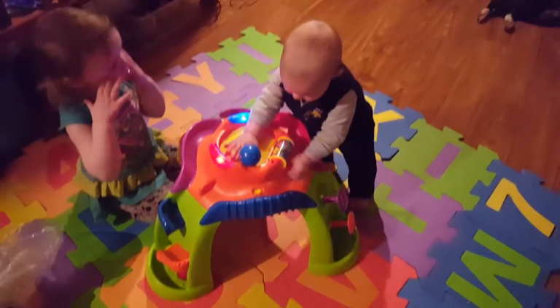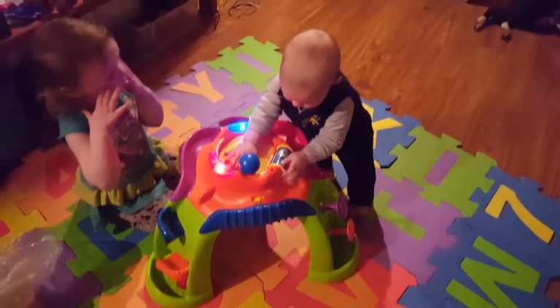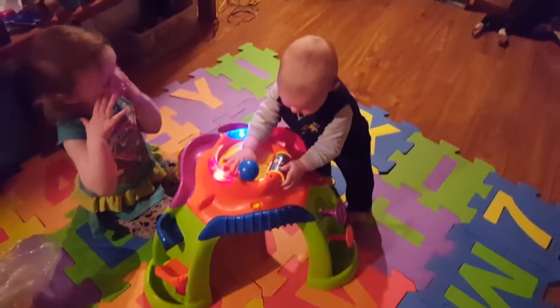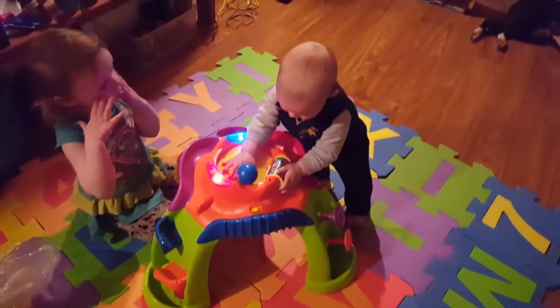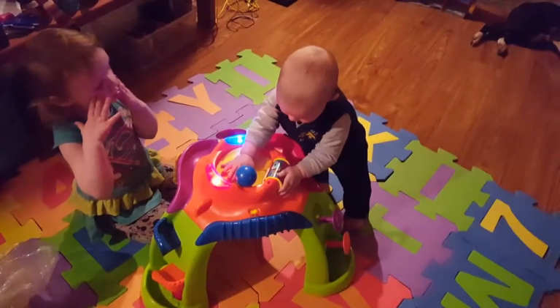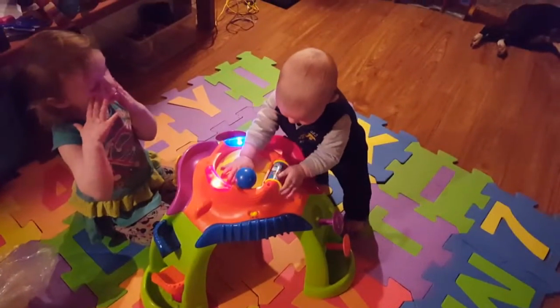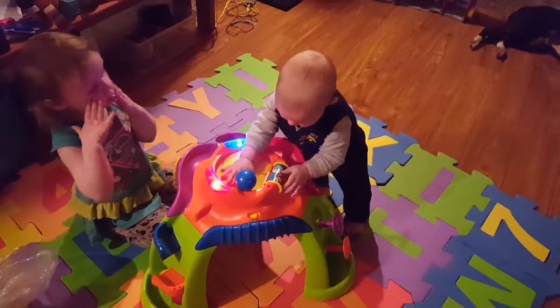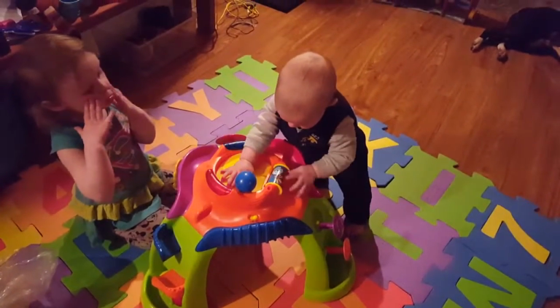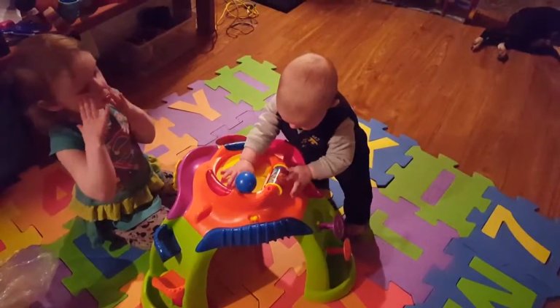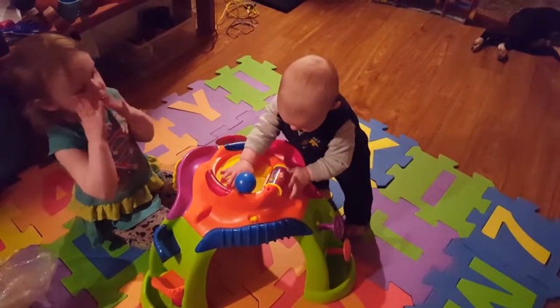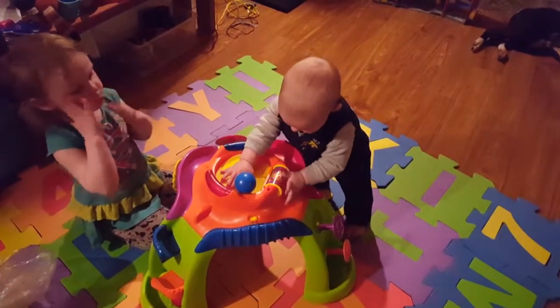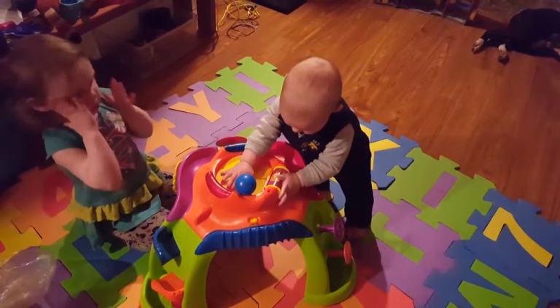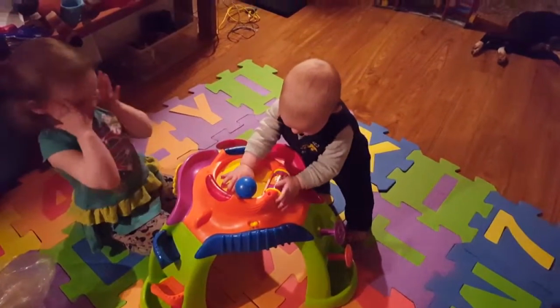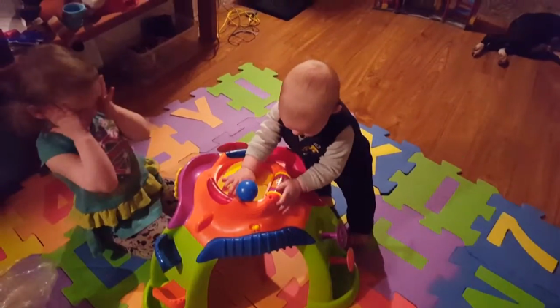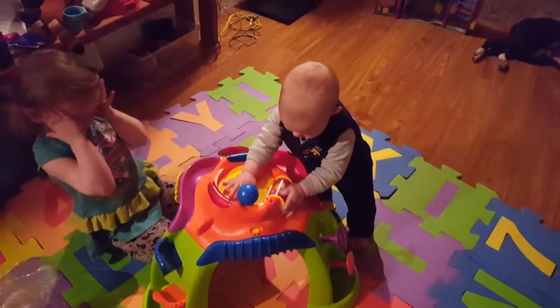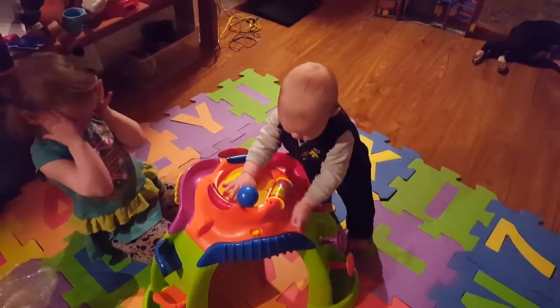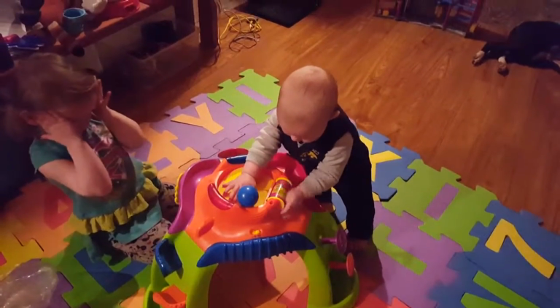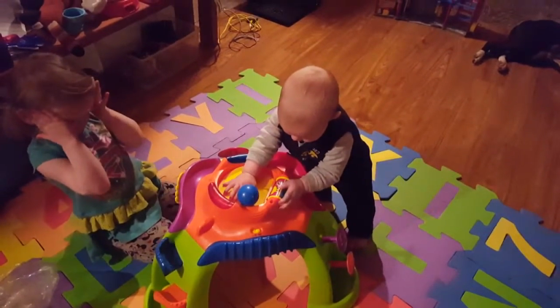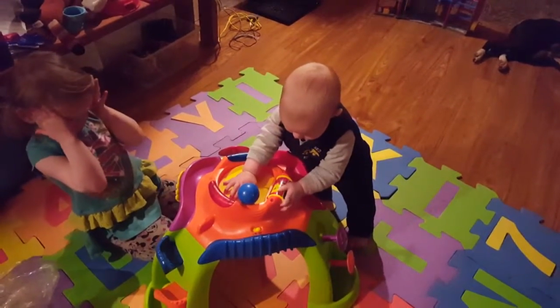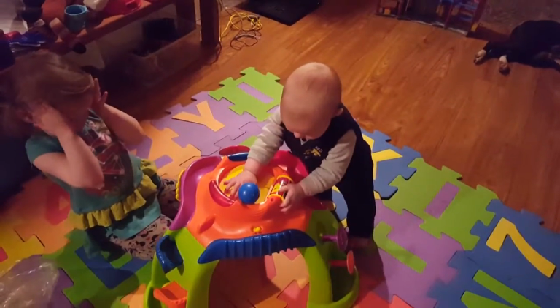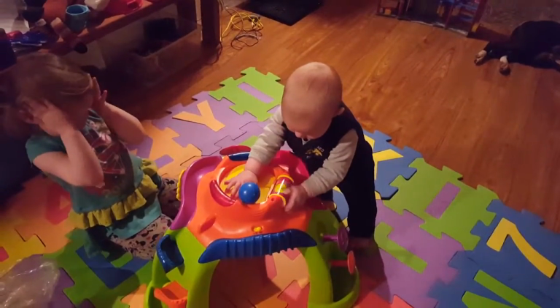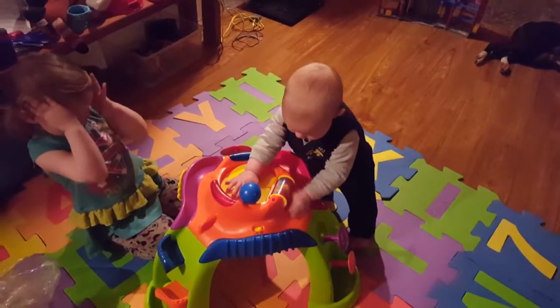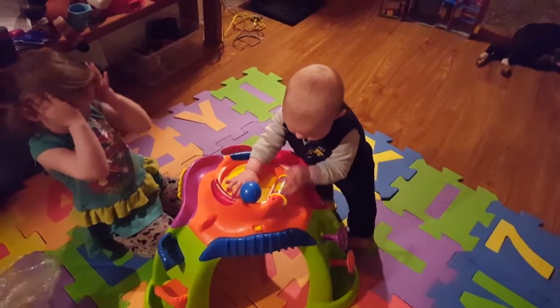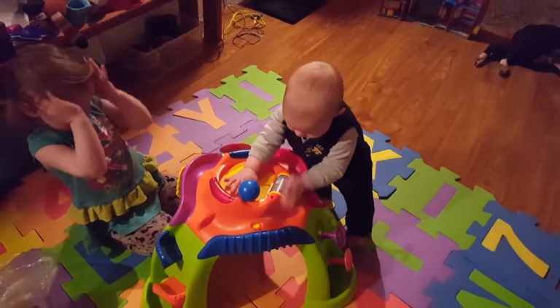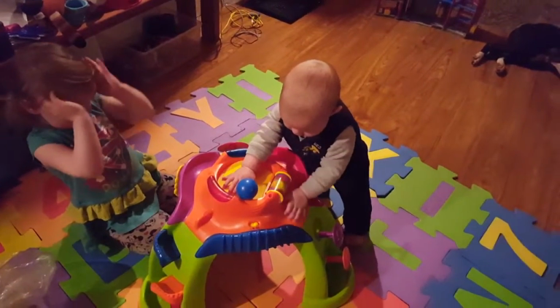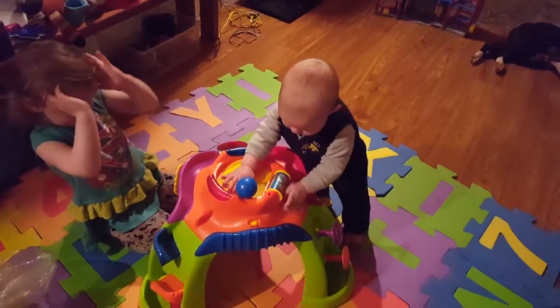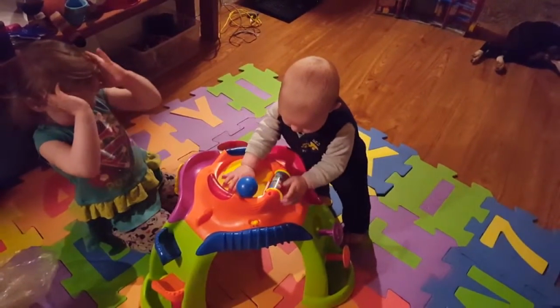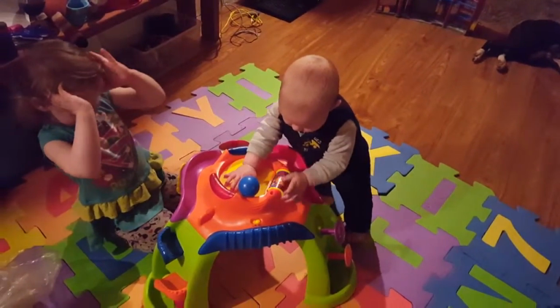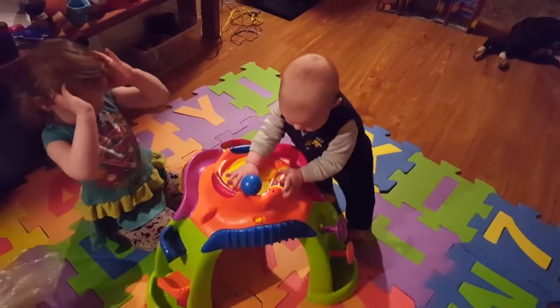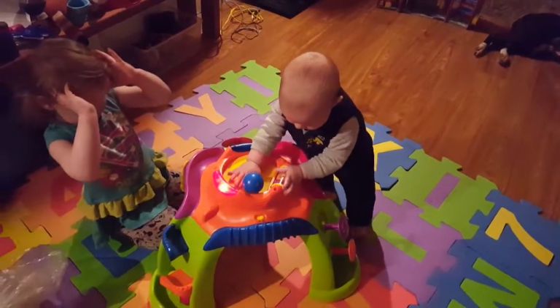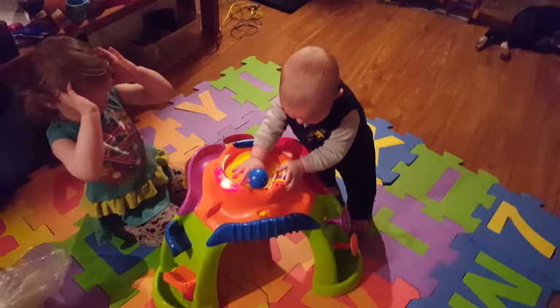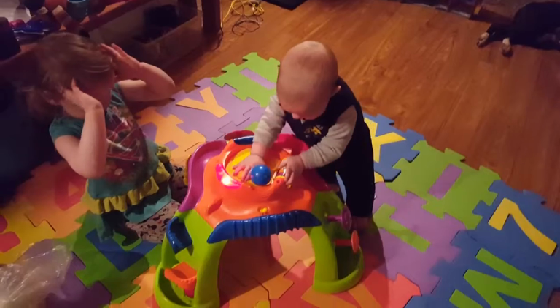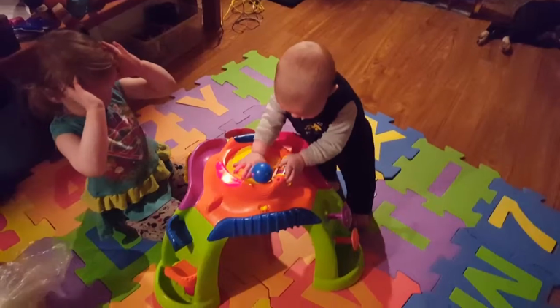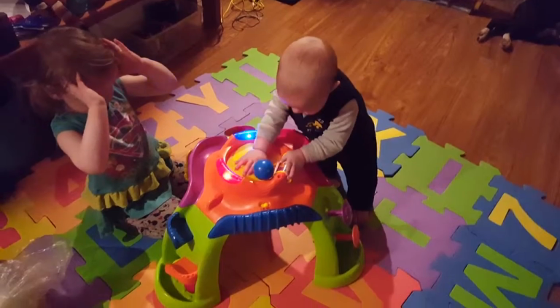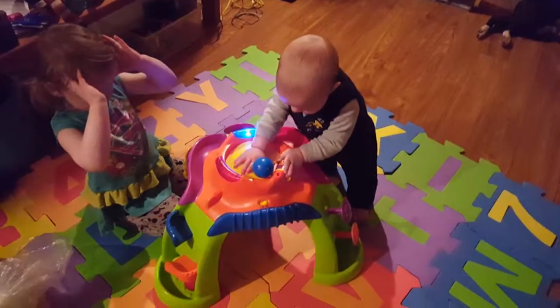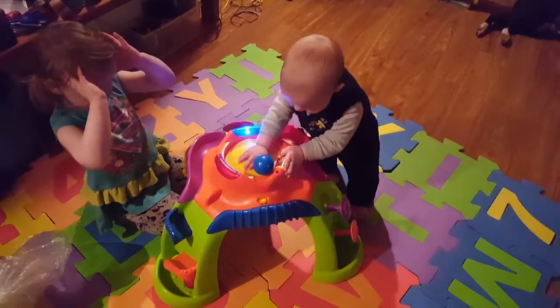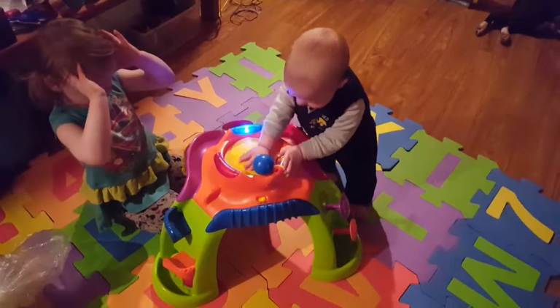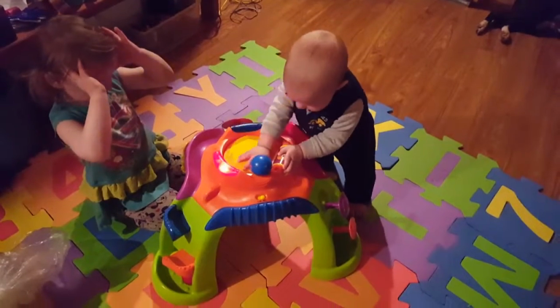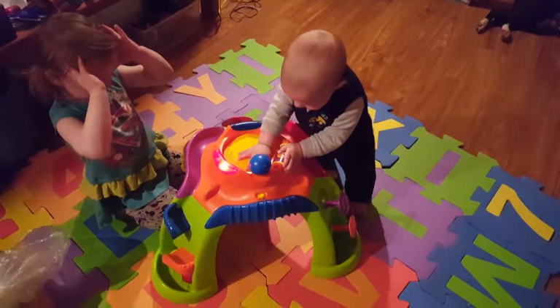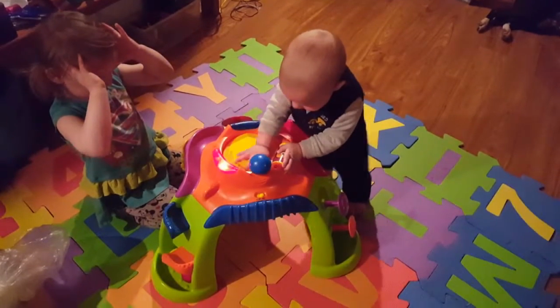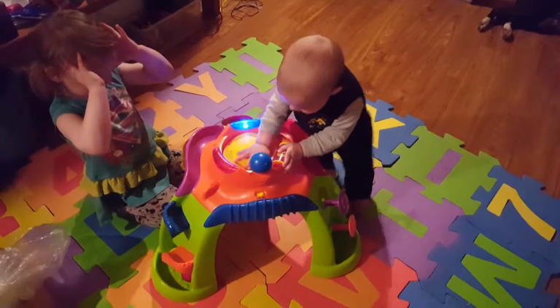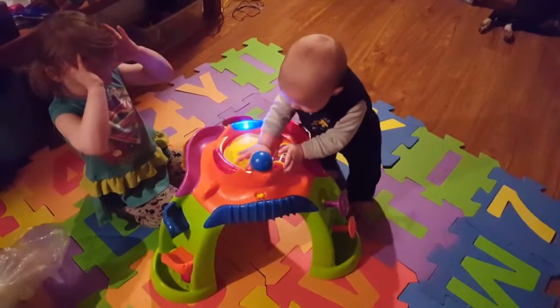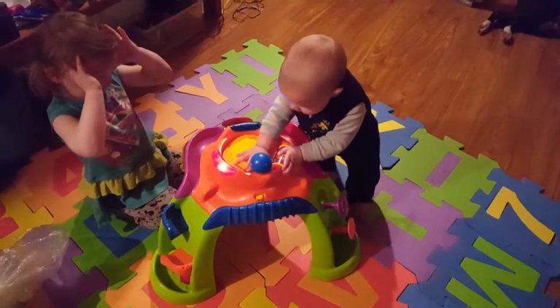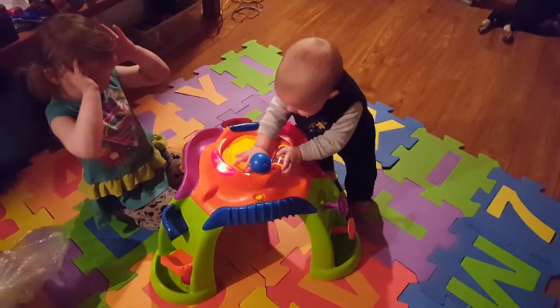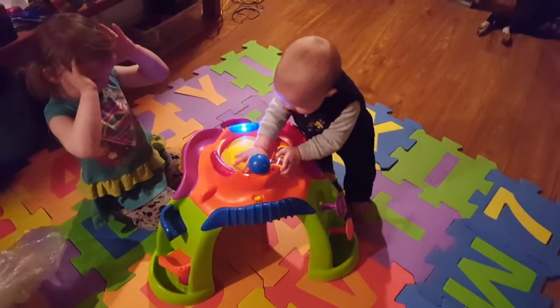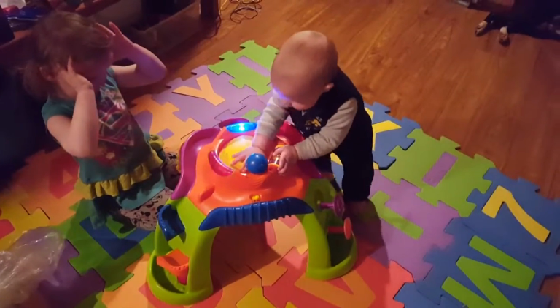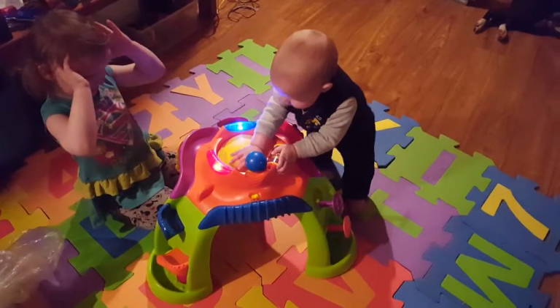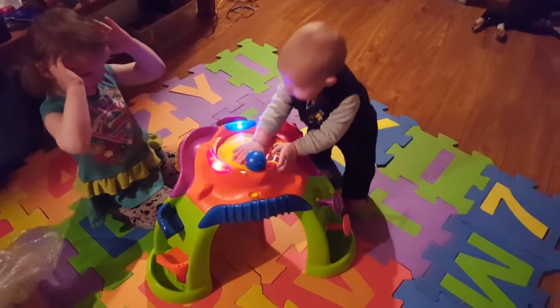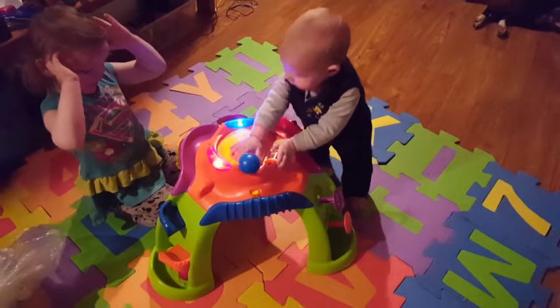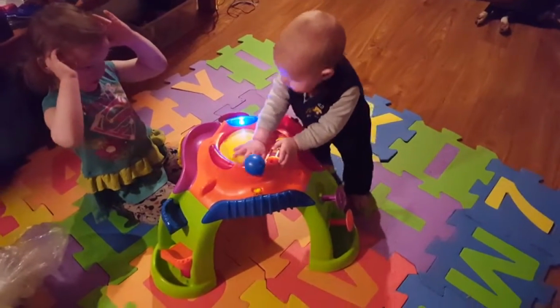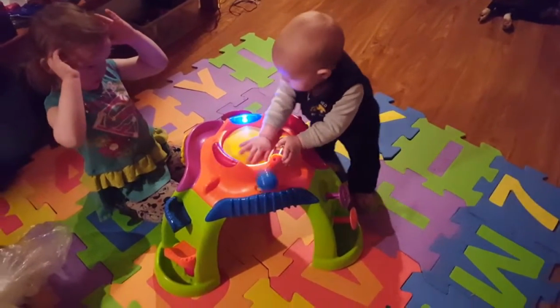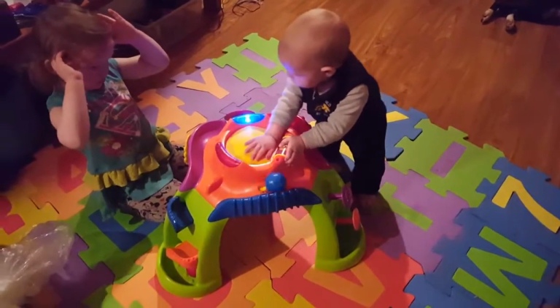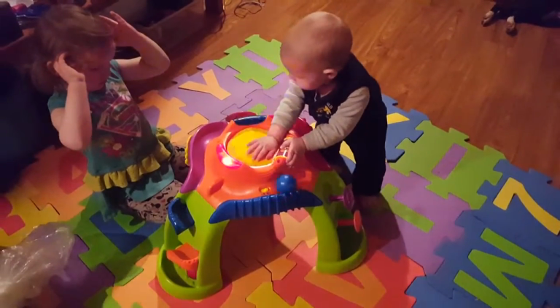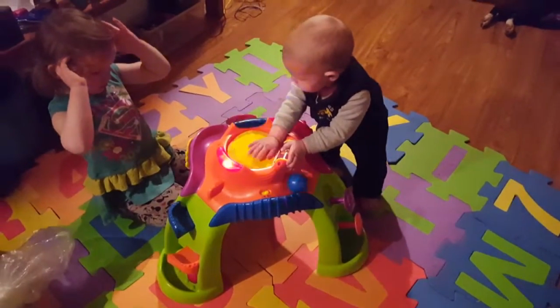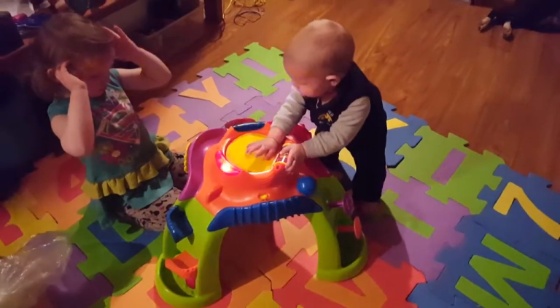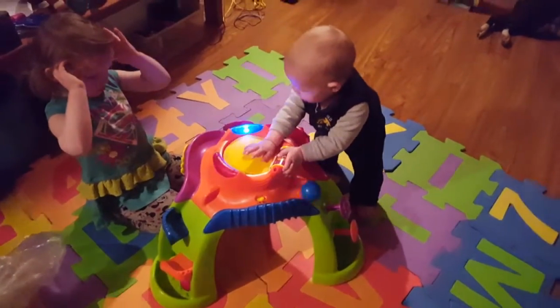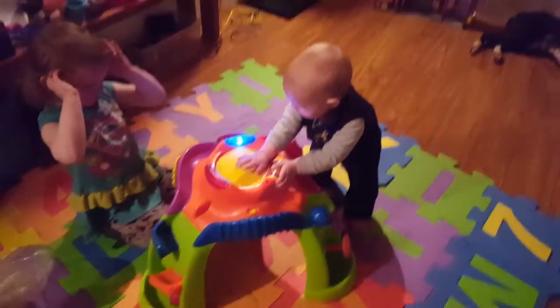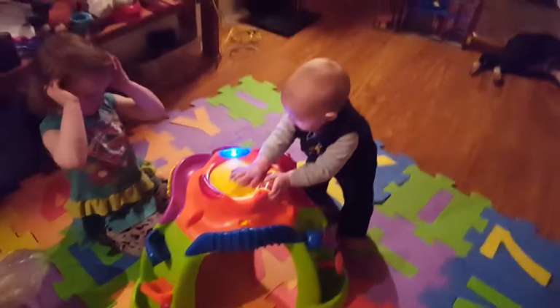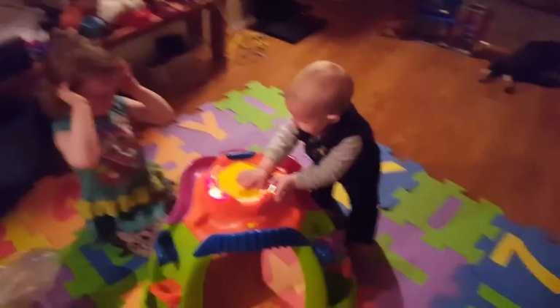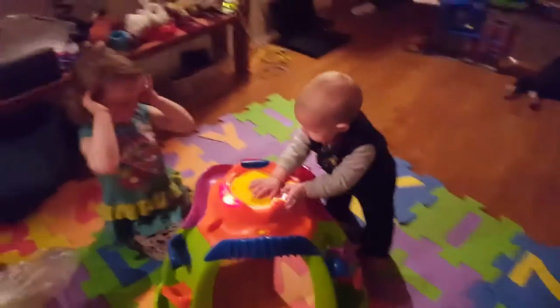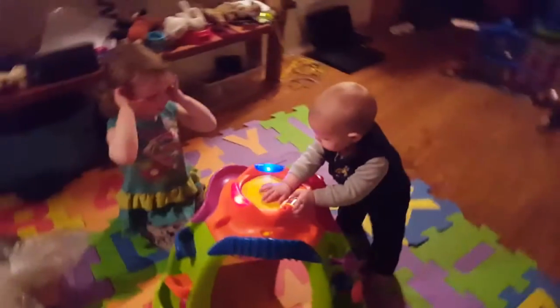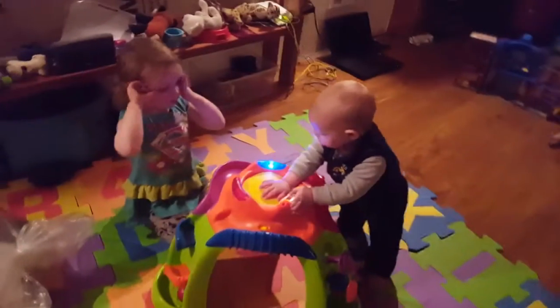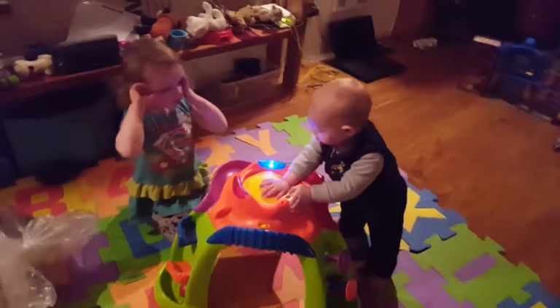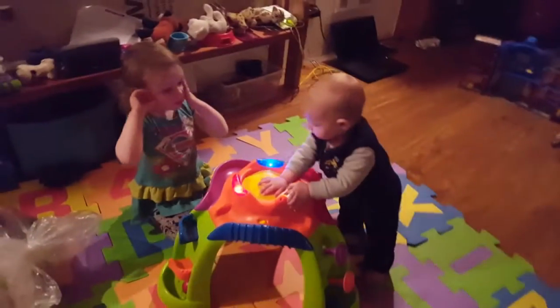Is that so fun, Gabriel? Nom nom nom. Big boy.